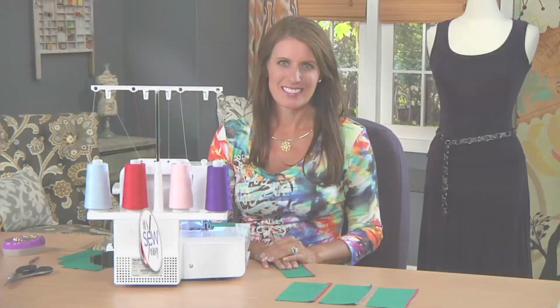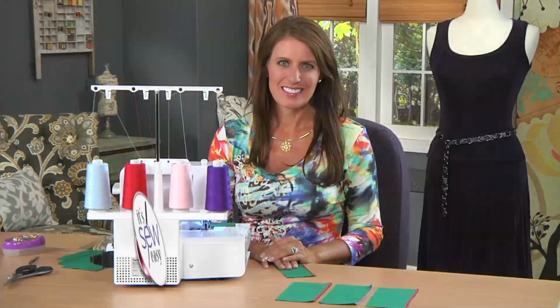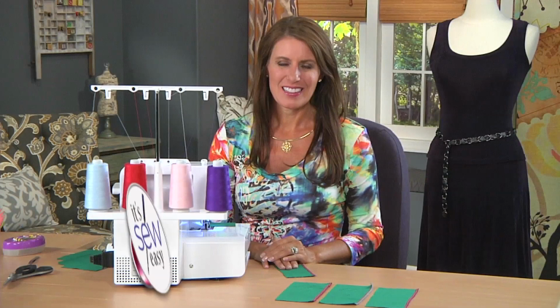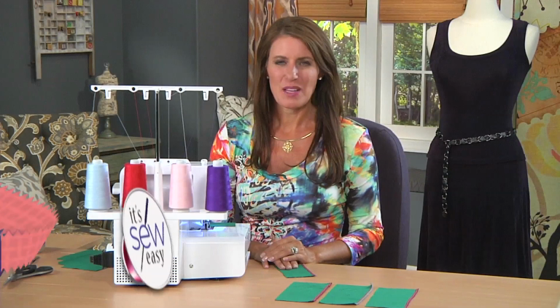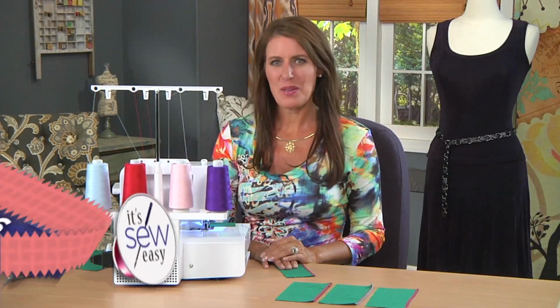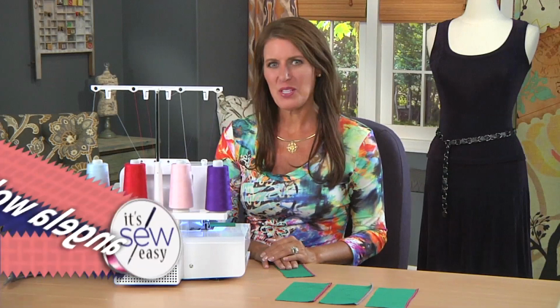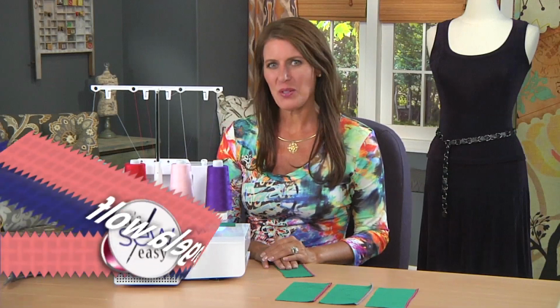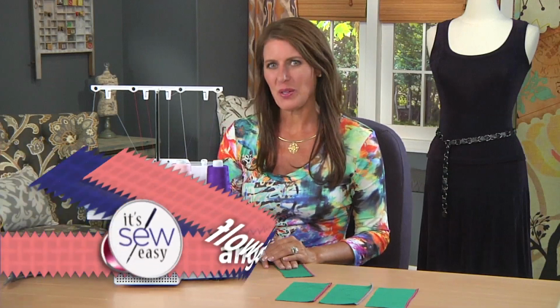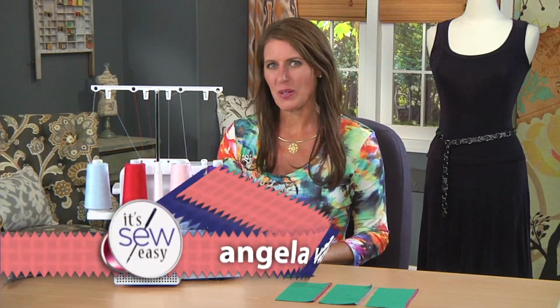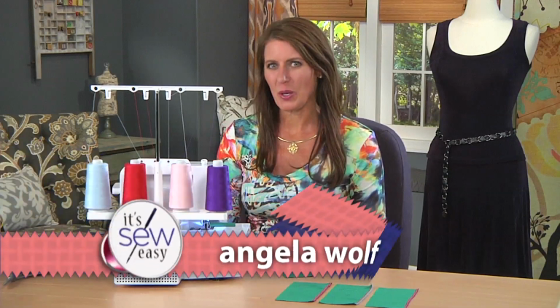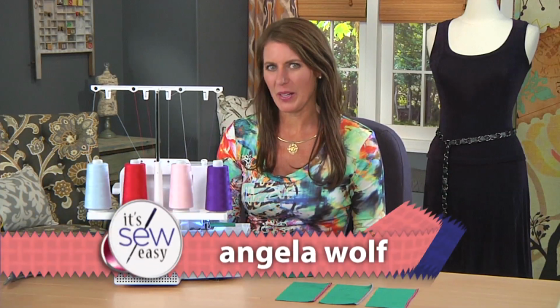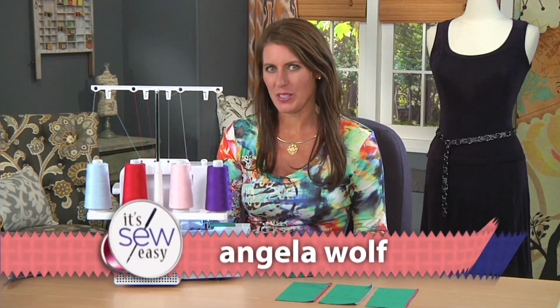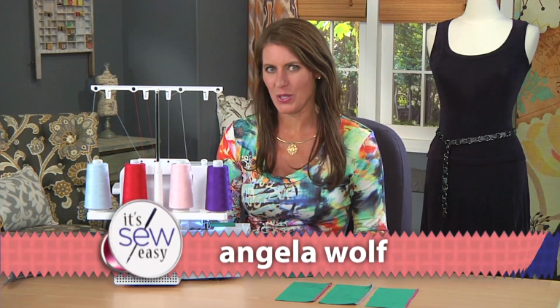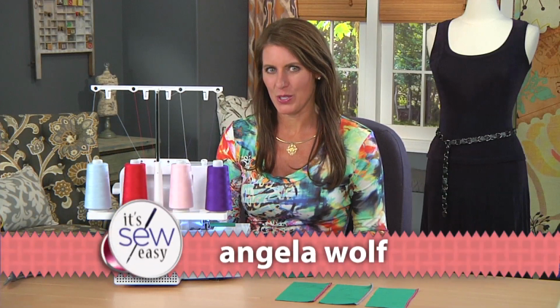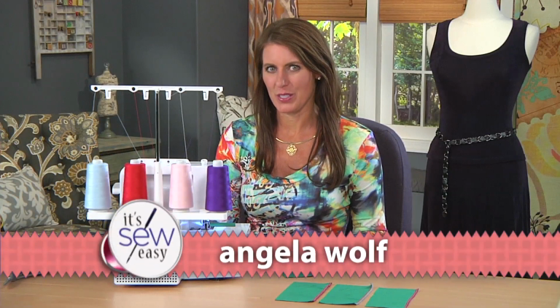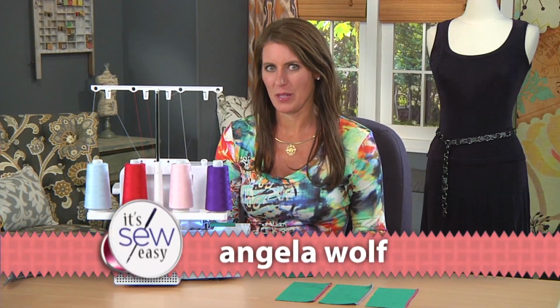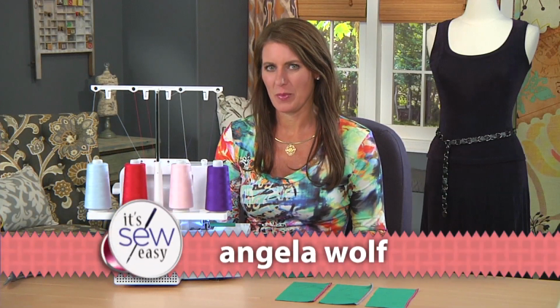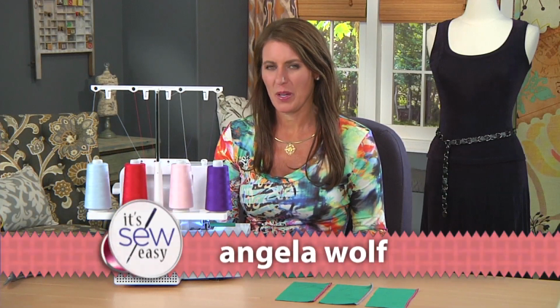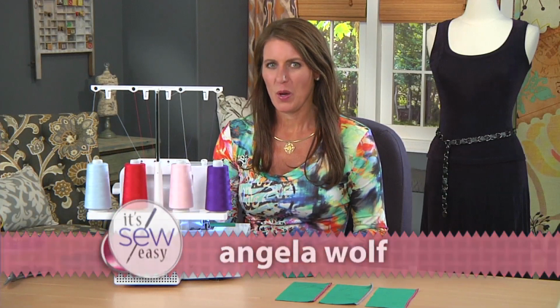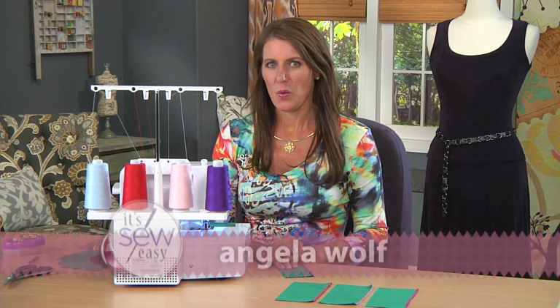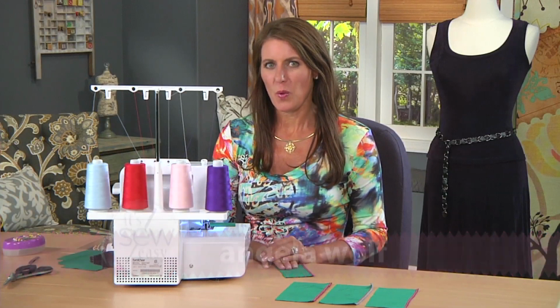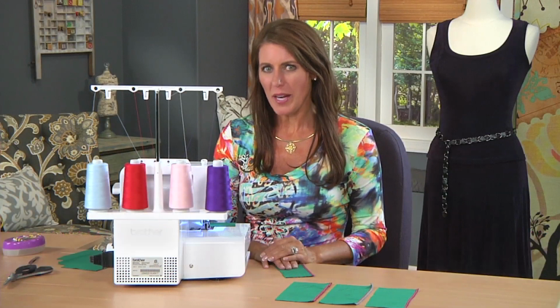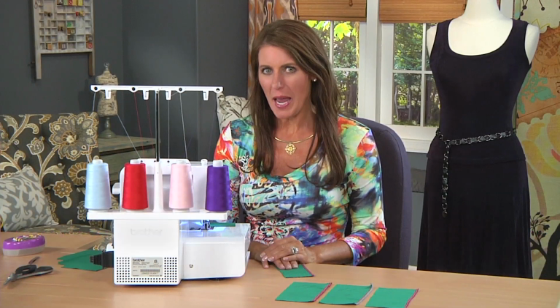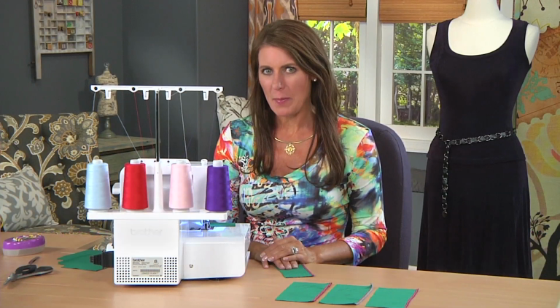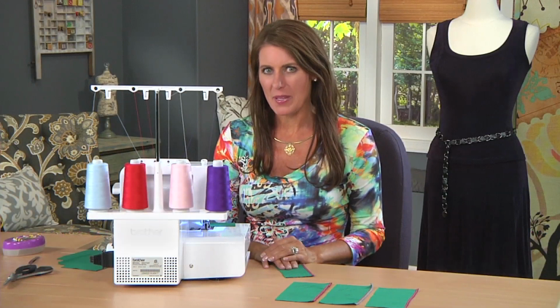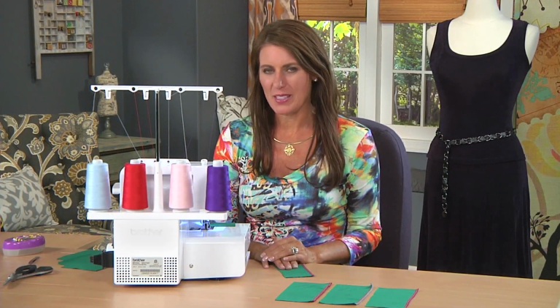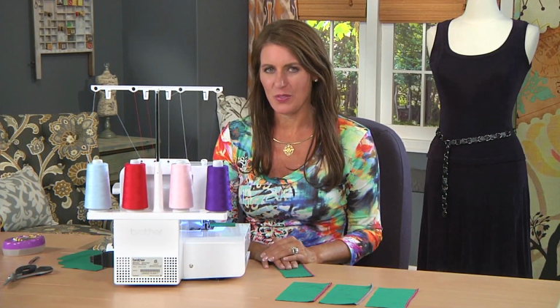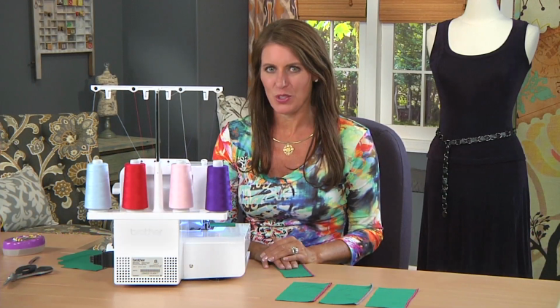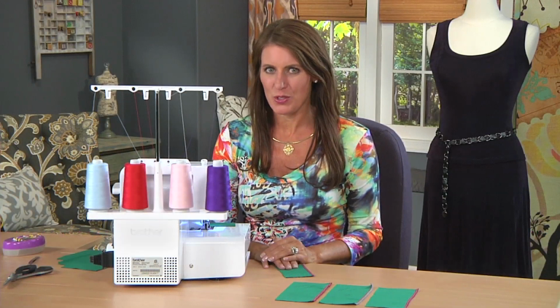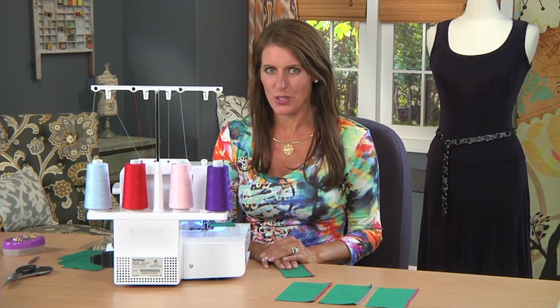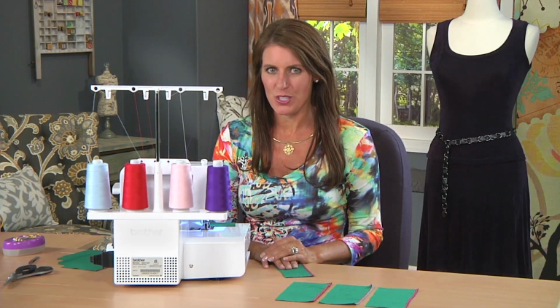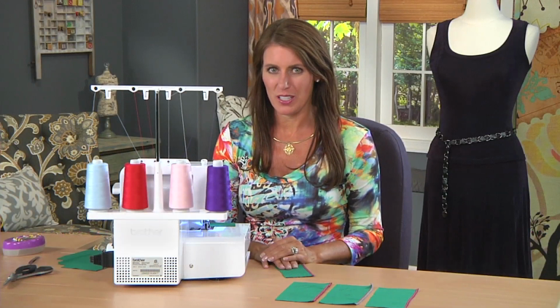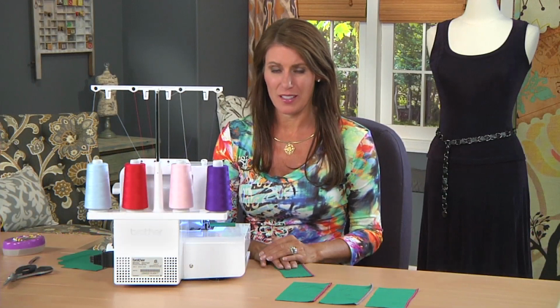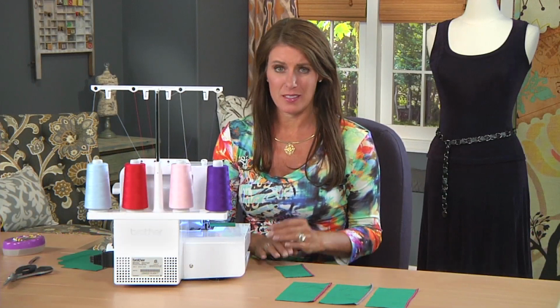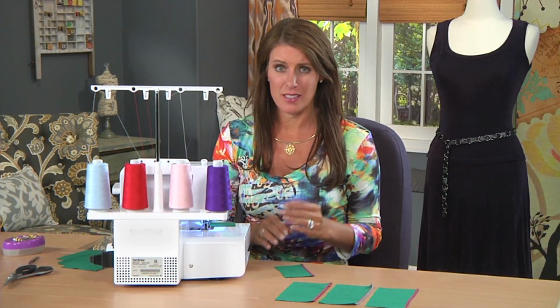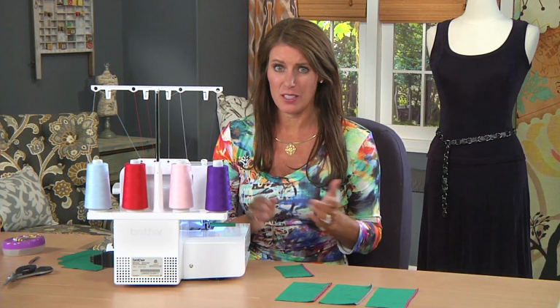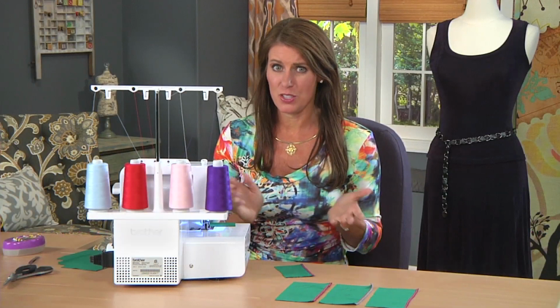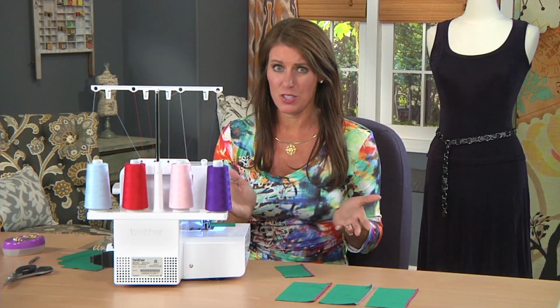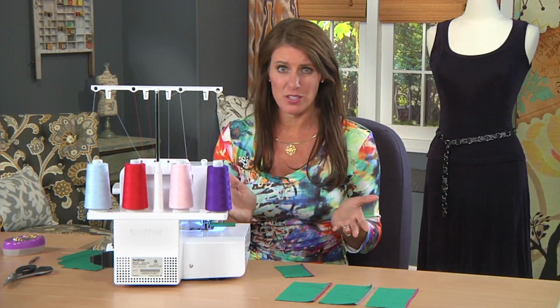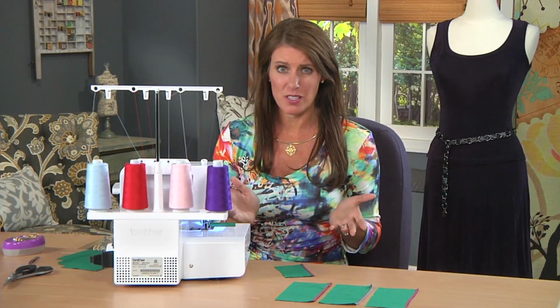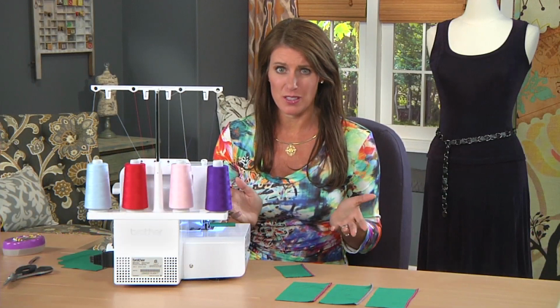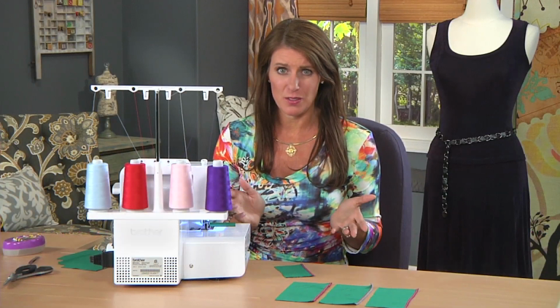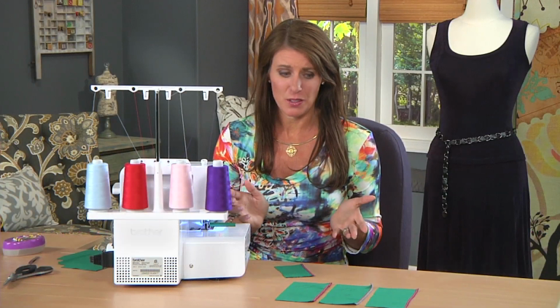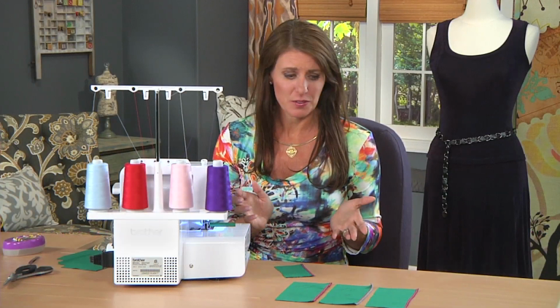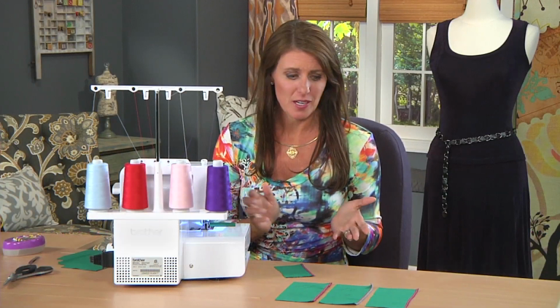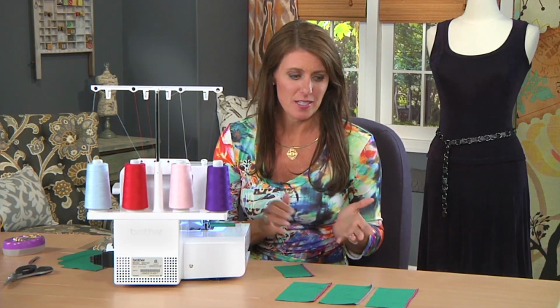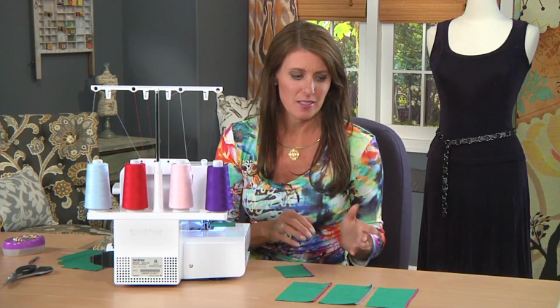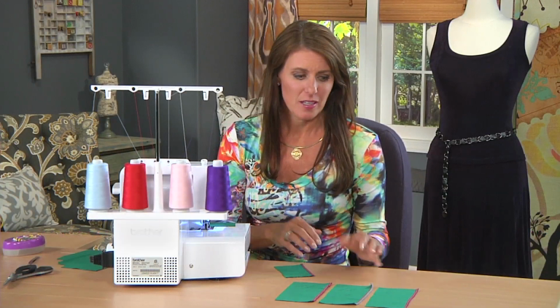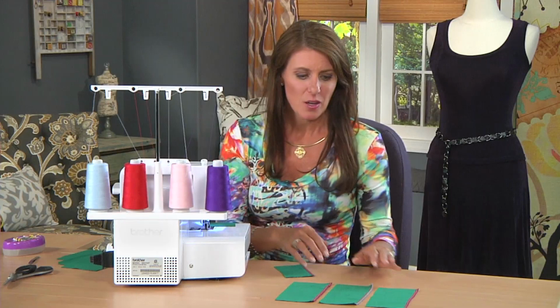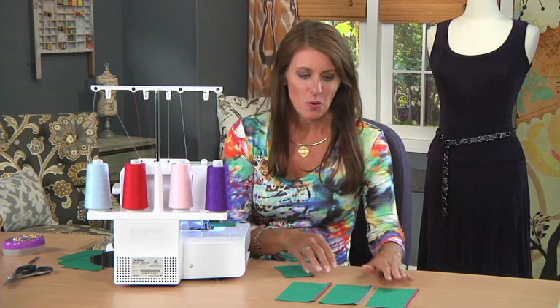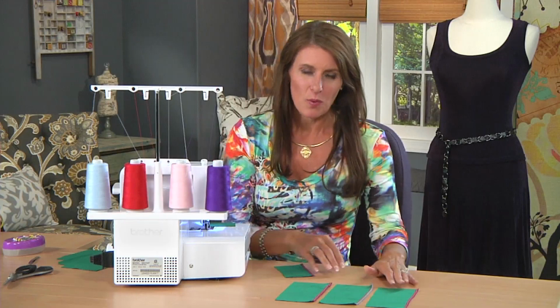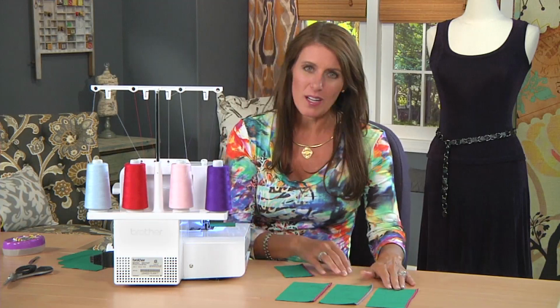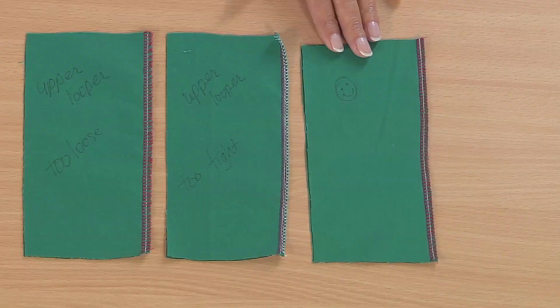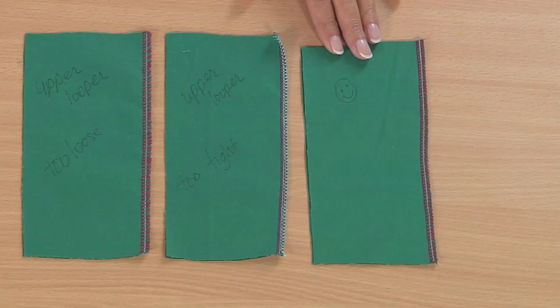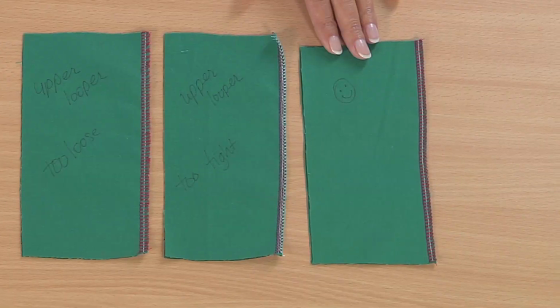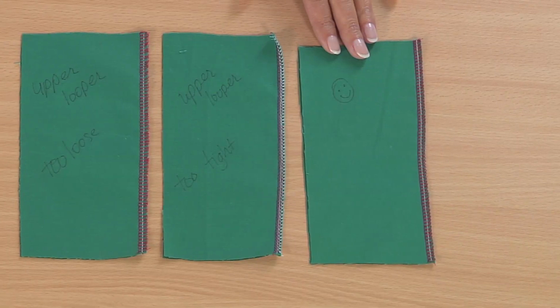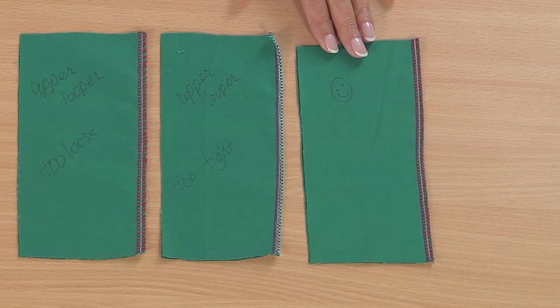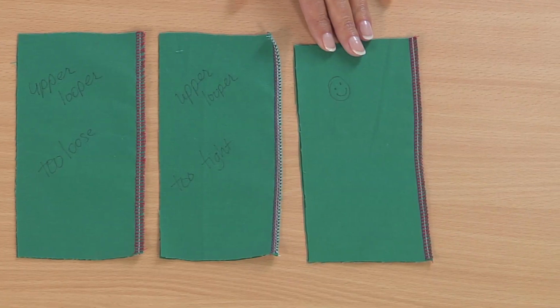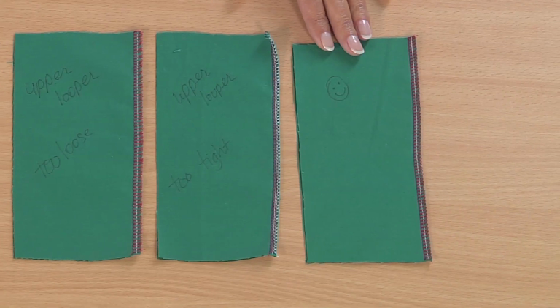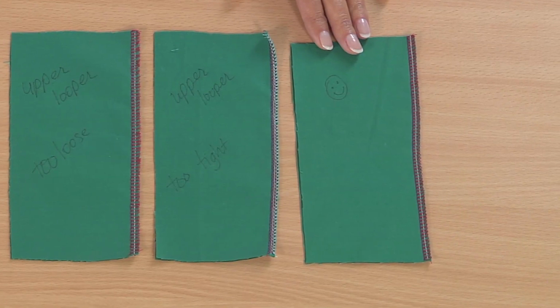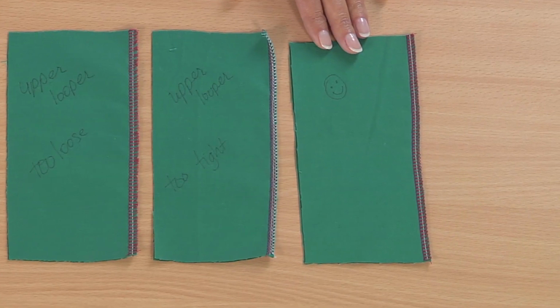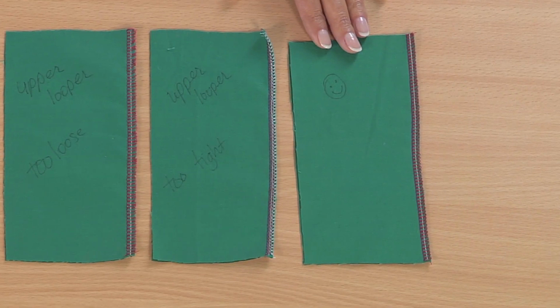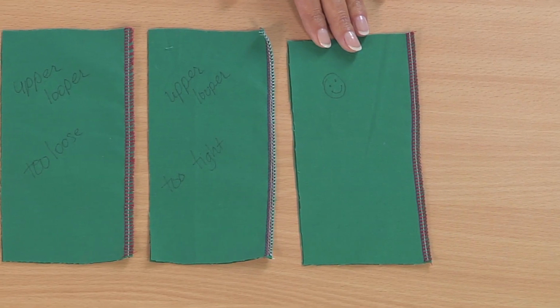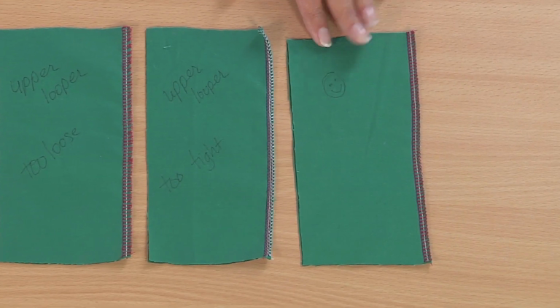Let me show you a quick serger tip. What happens if you're serging and the stitch just doesn't look right? Put a different color in.